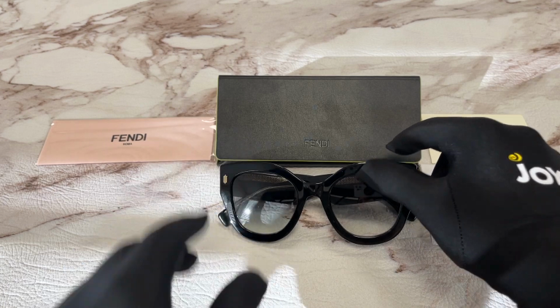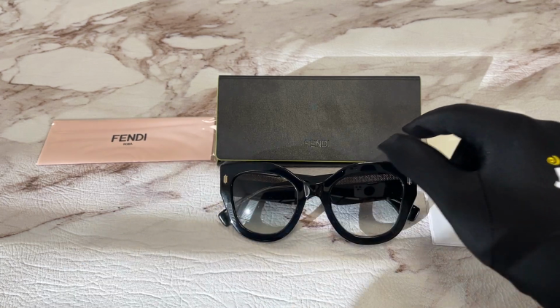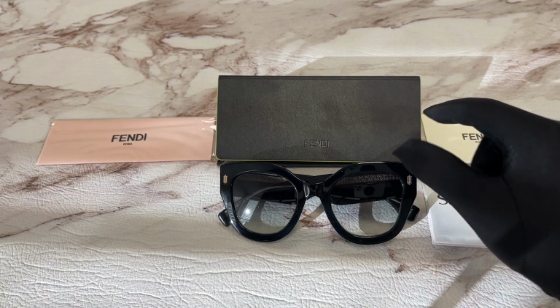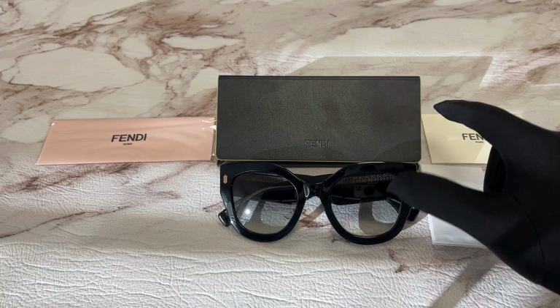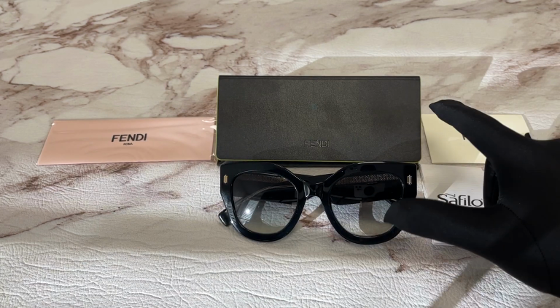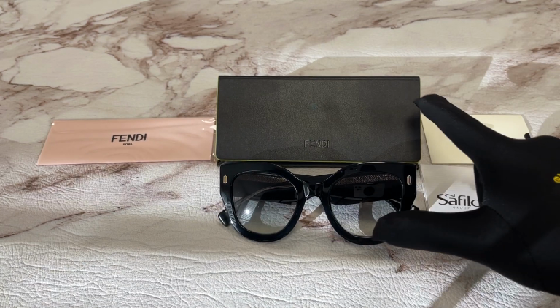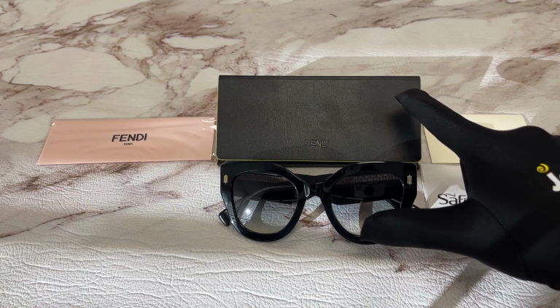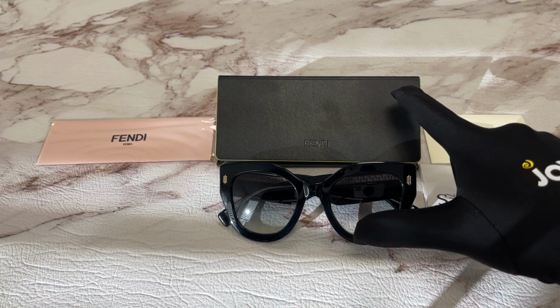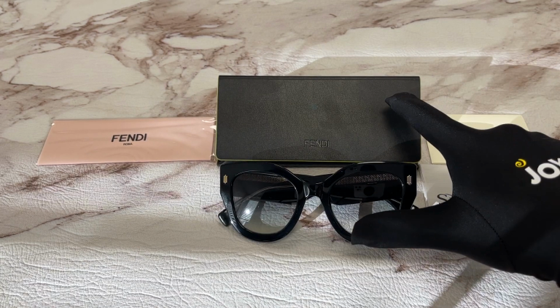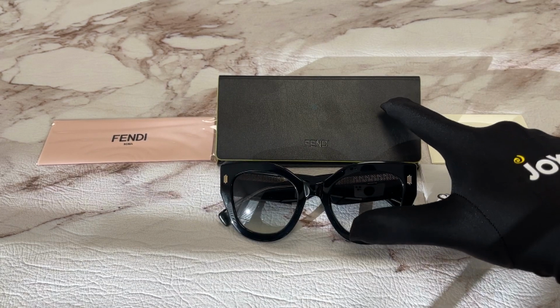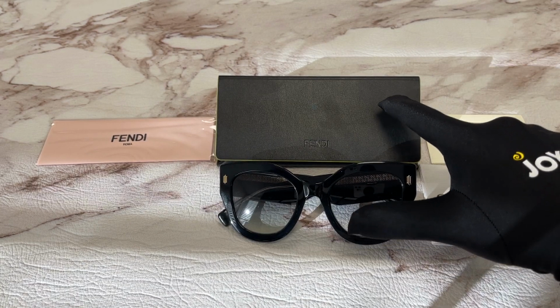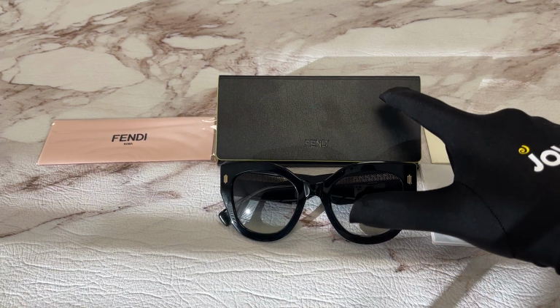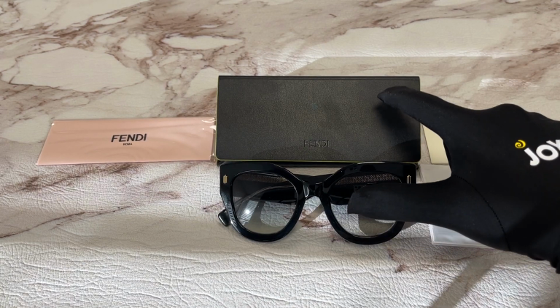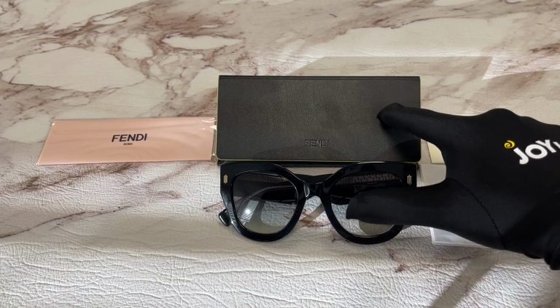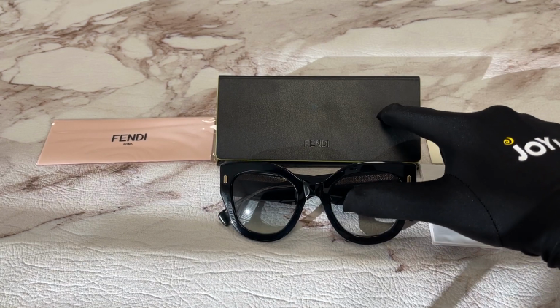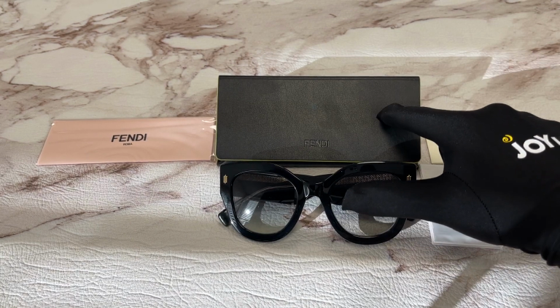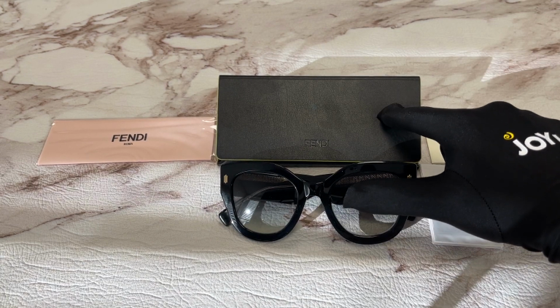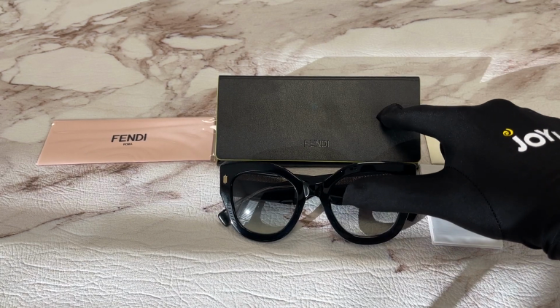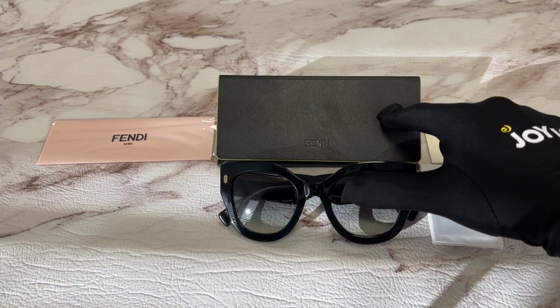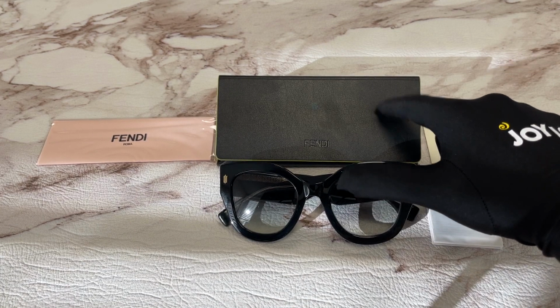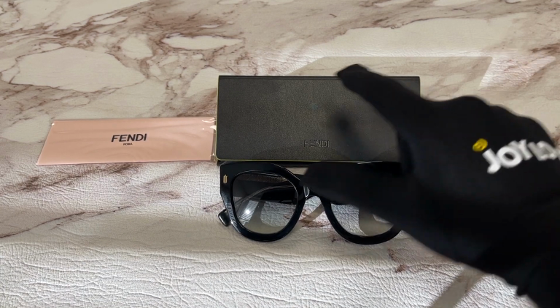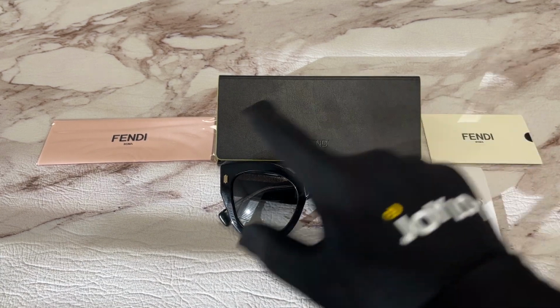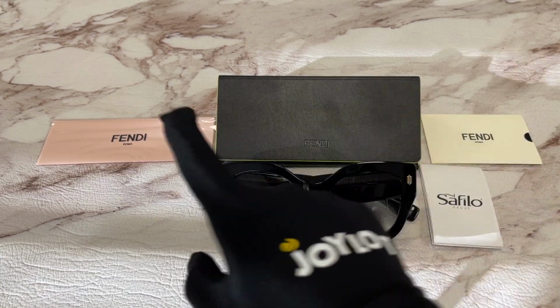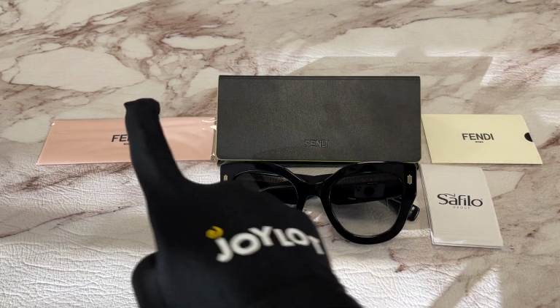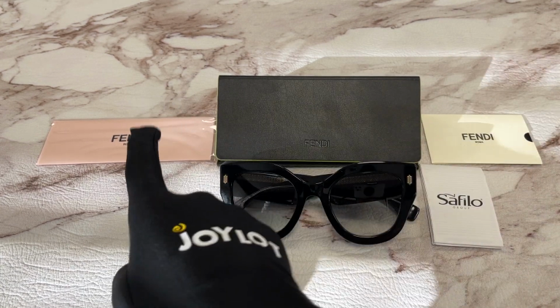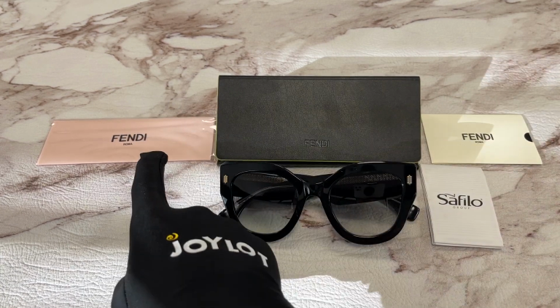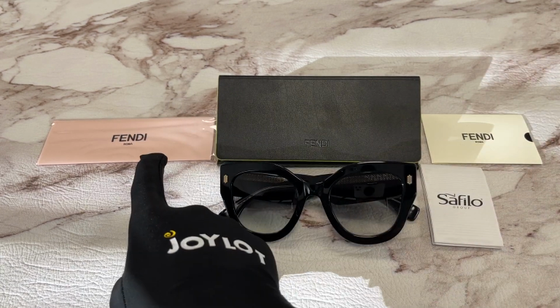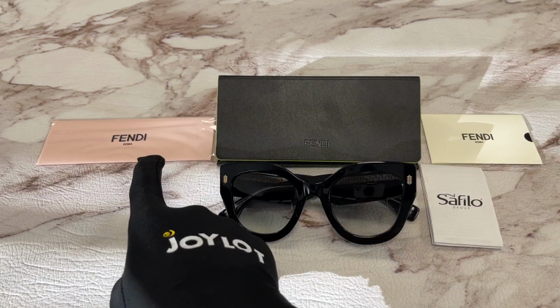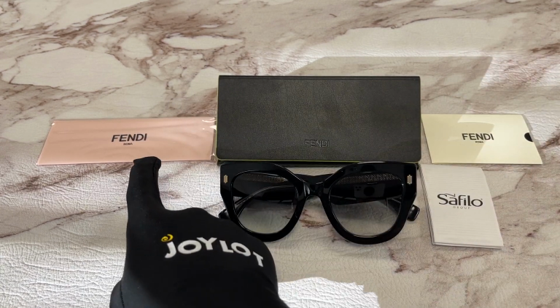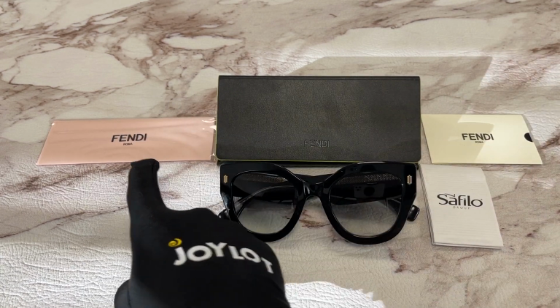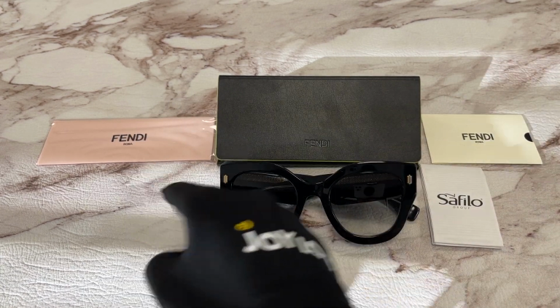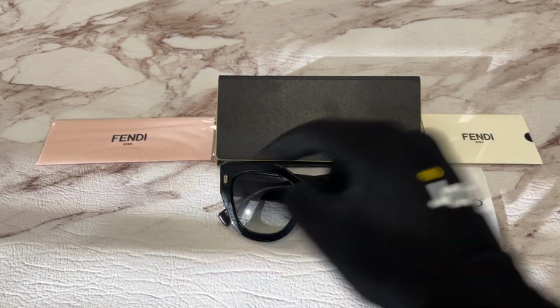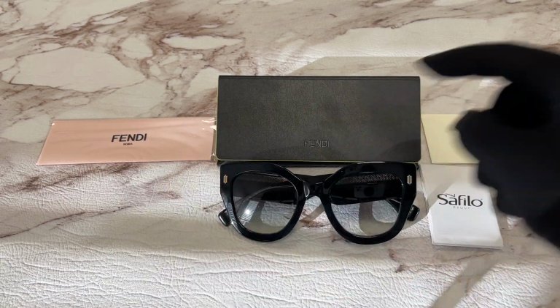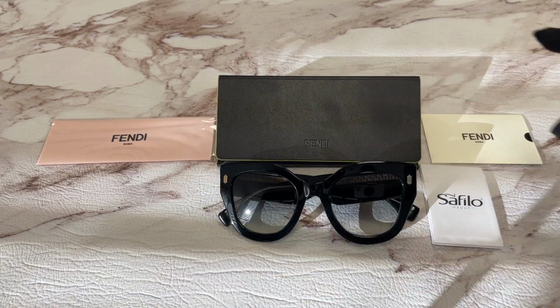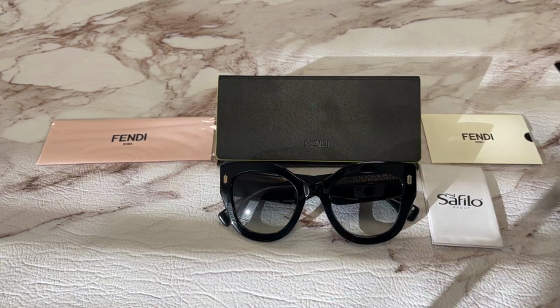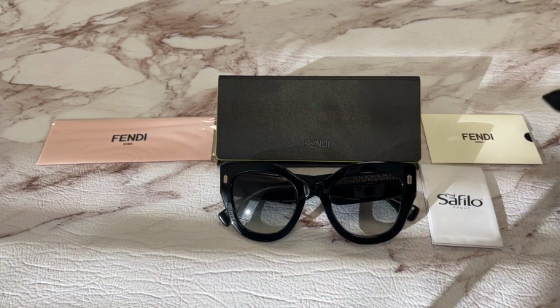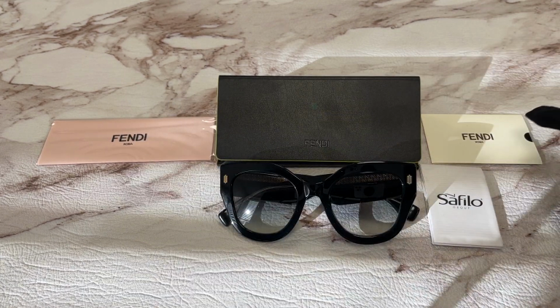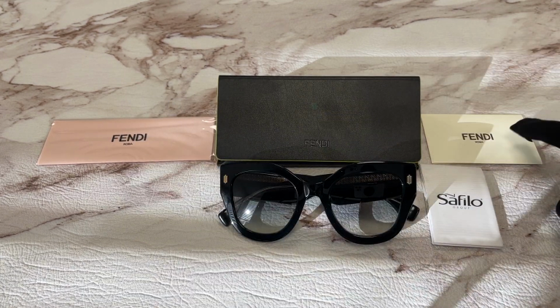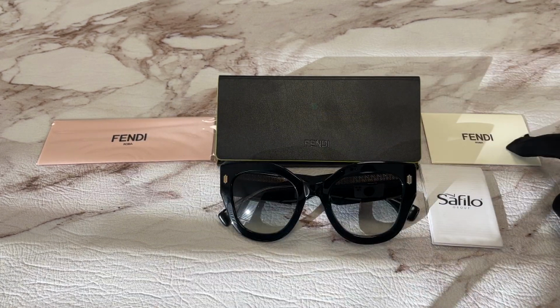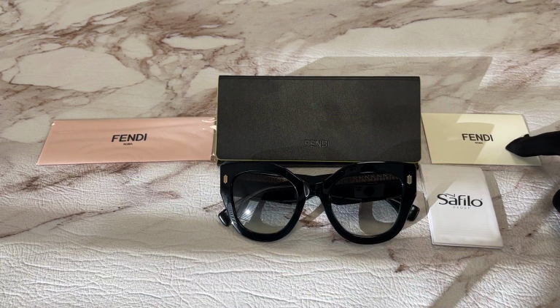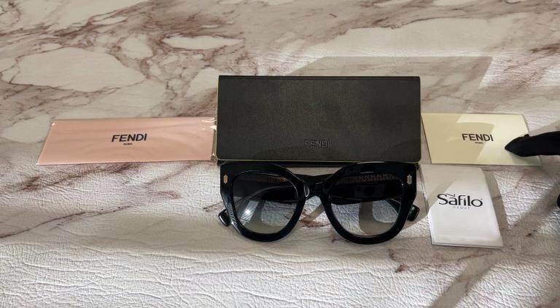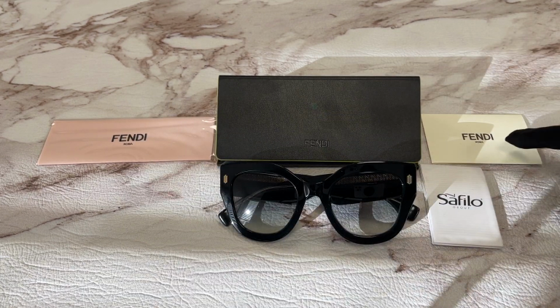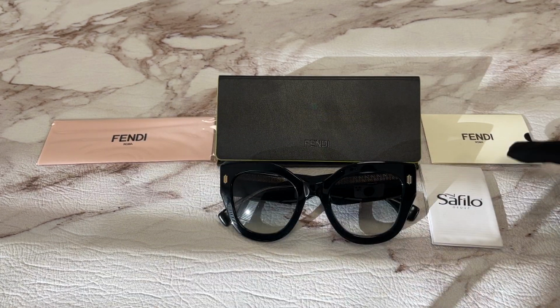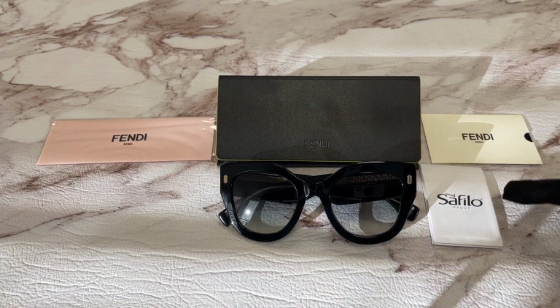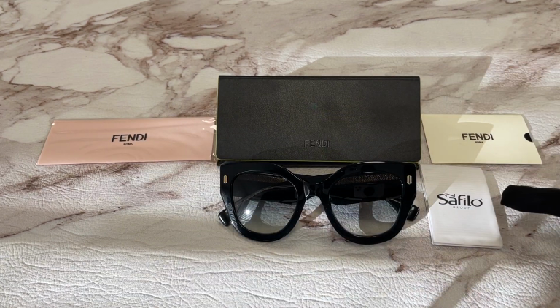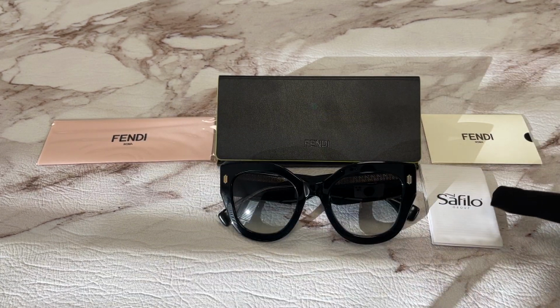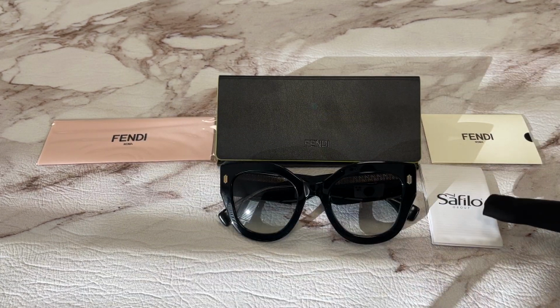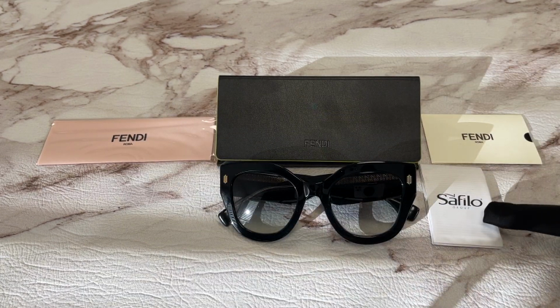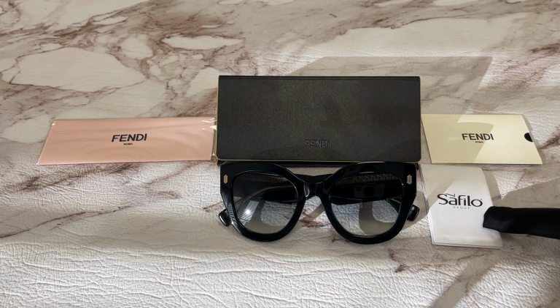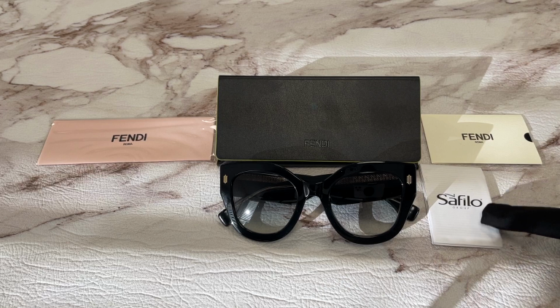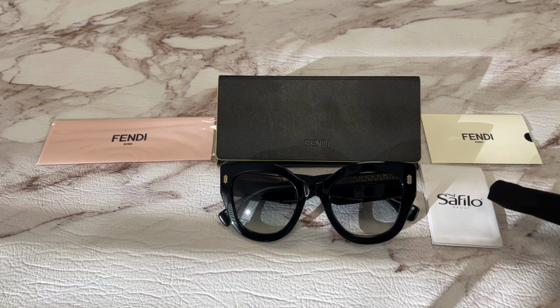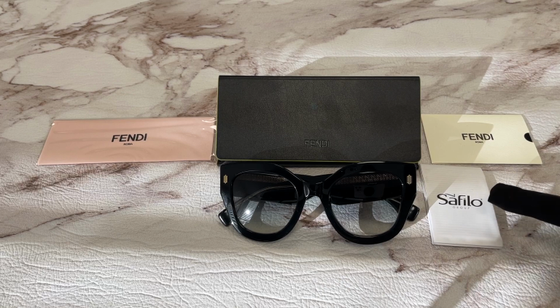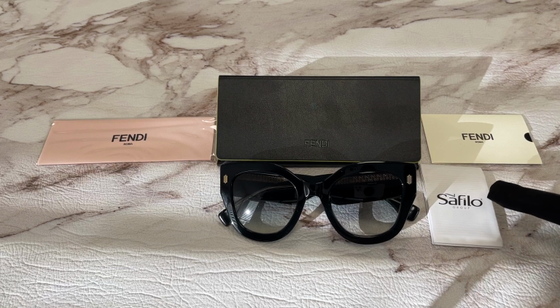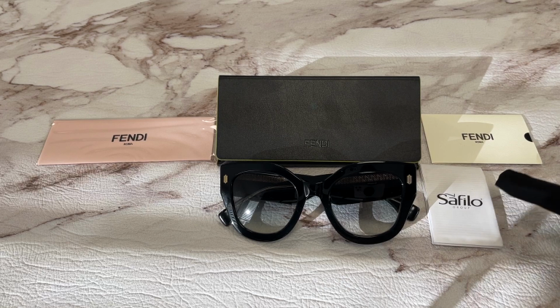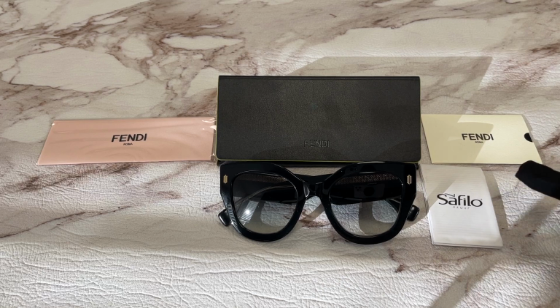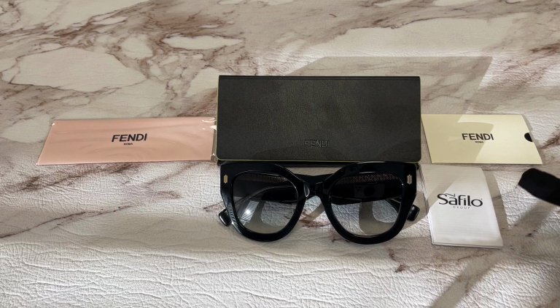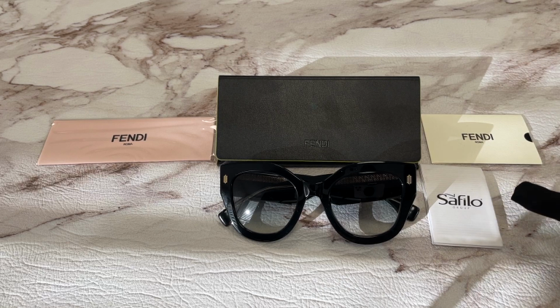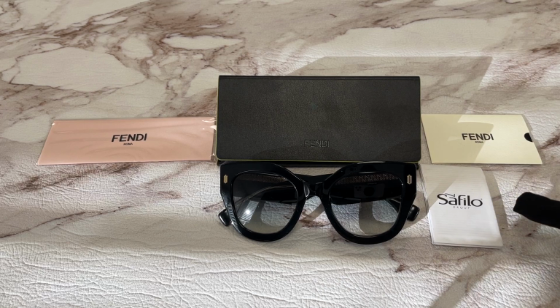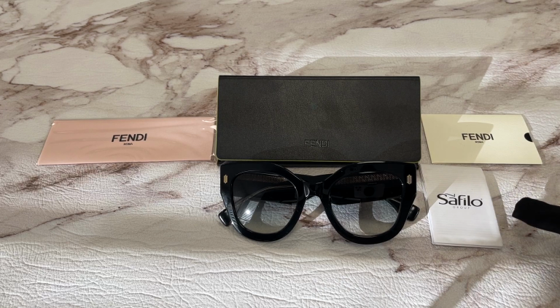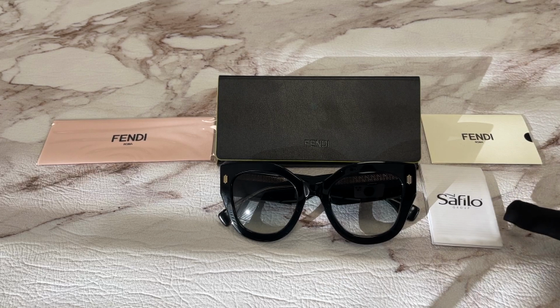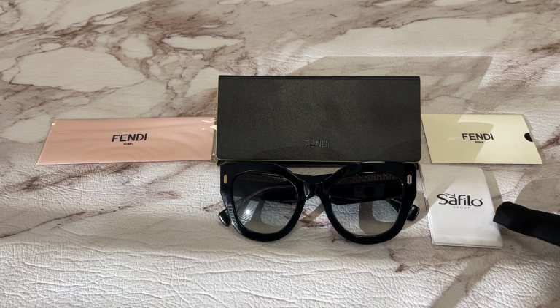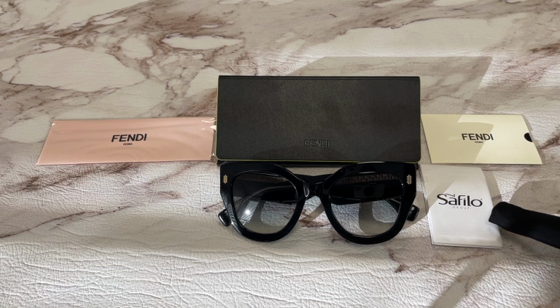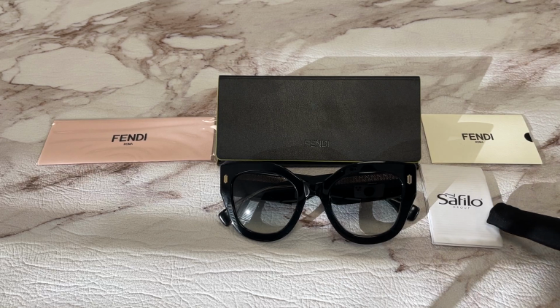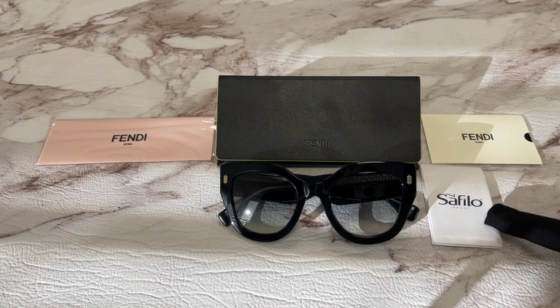This frame also comes with a Fendi hard case, a microfiber cleaning cloth, an authenticity card, and a manufactured booklet. This manufactures Safilo.